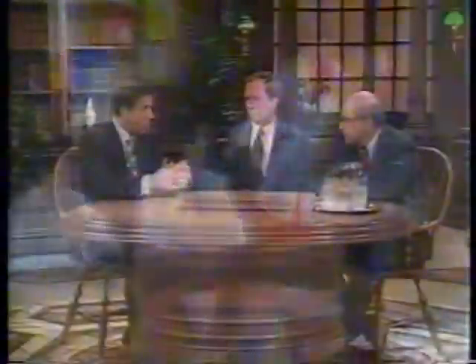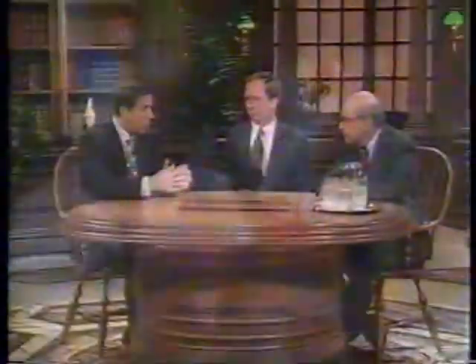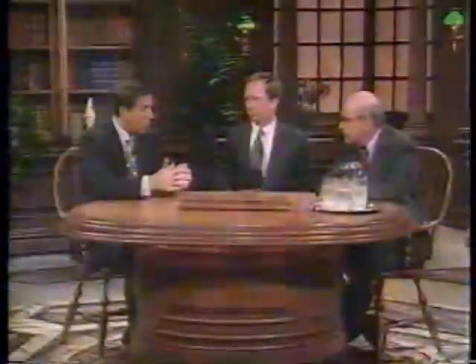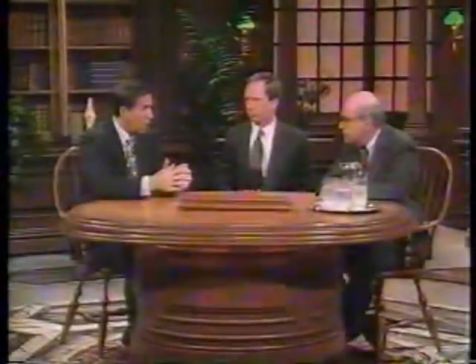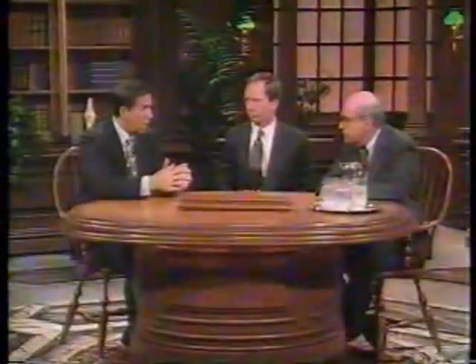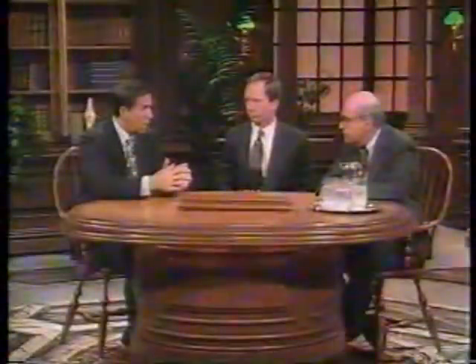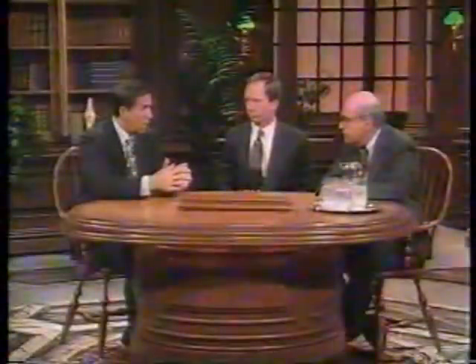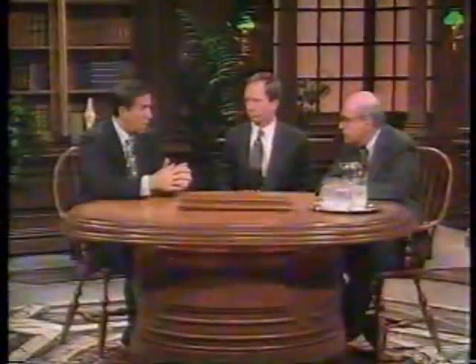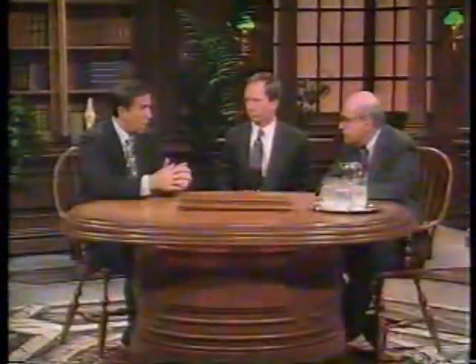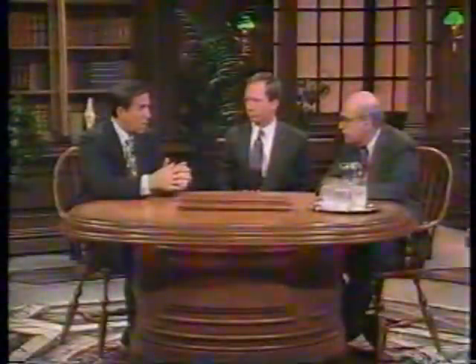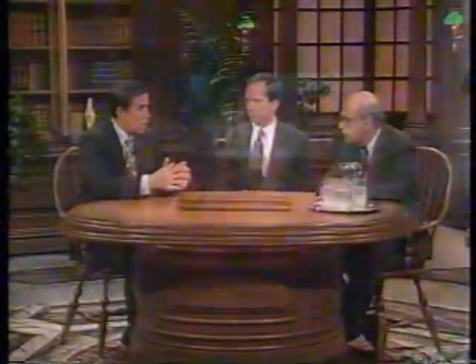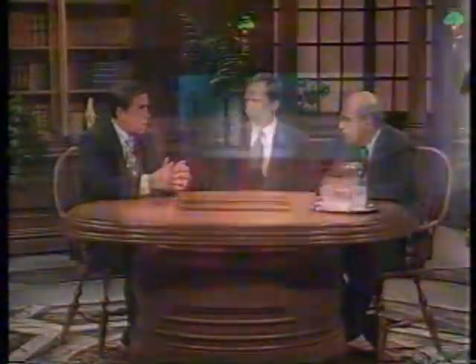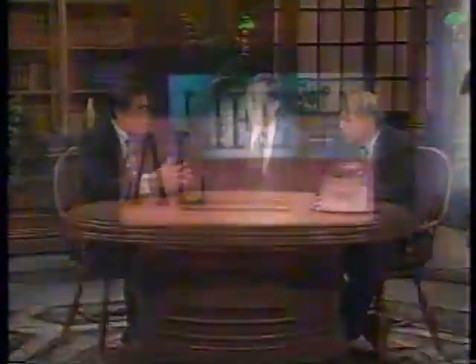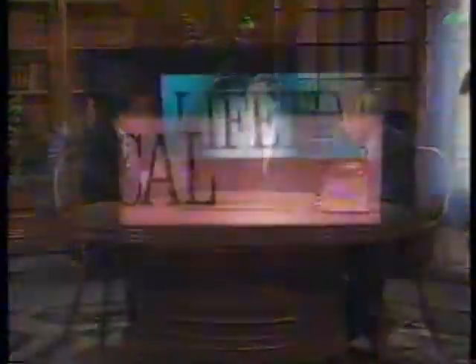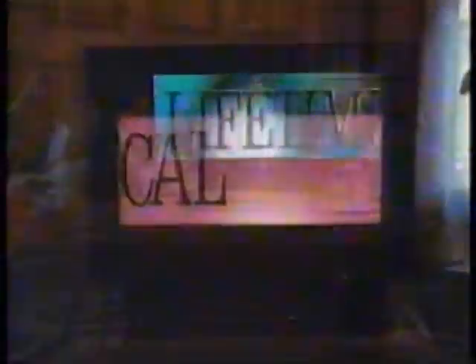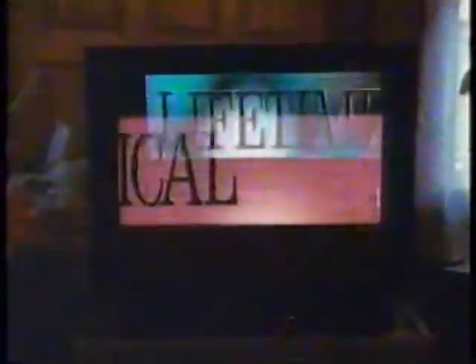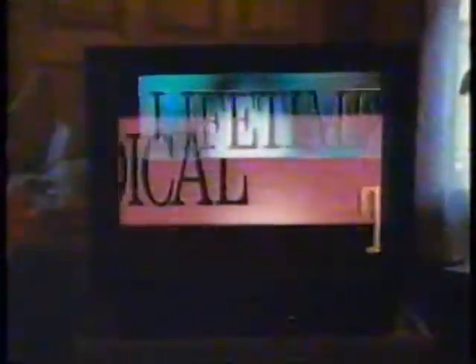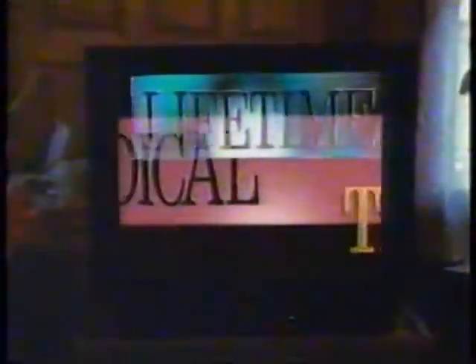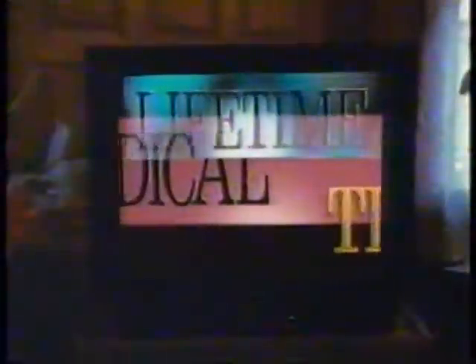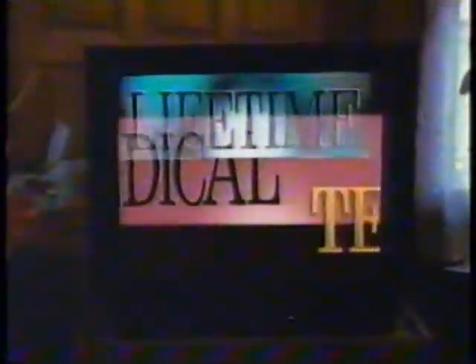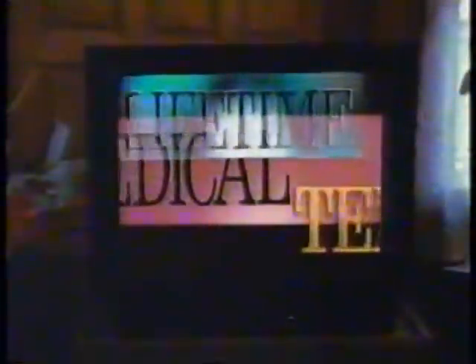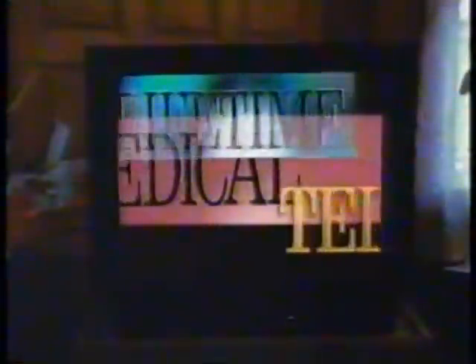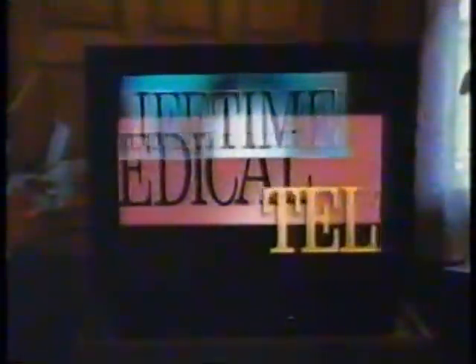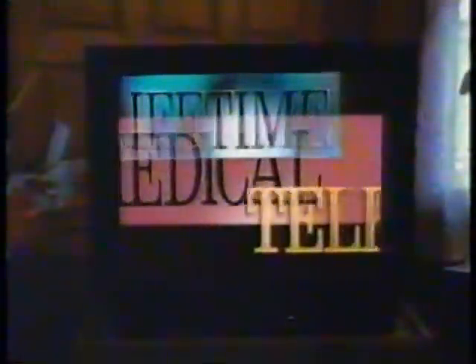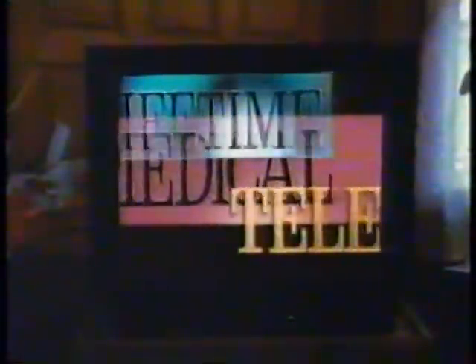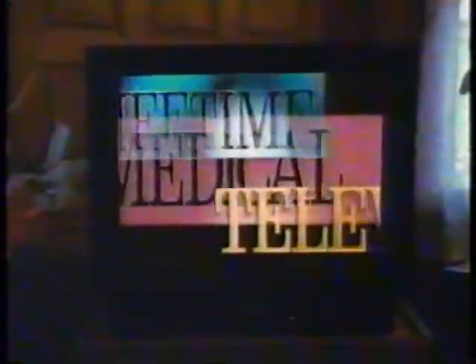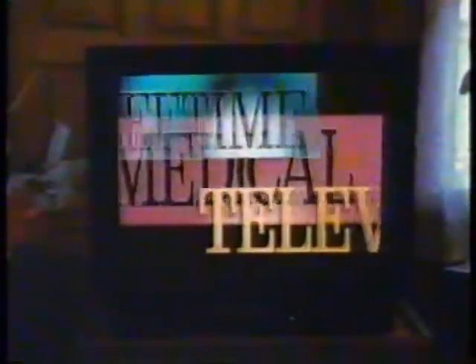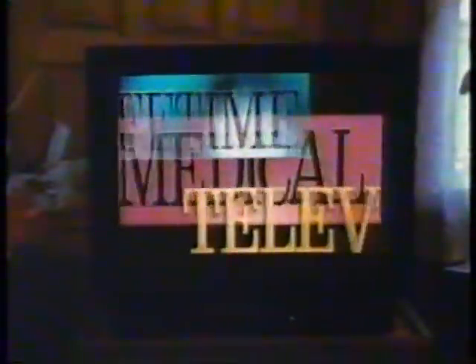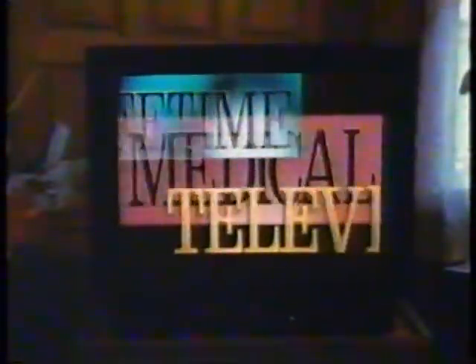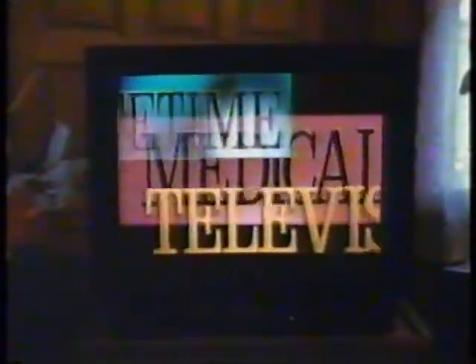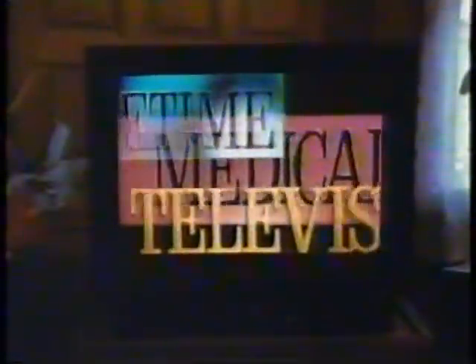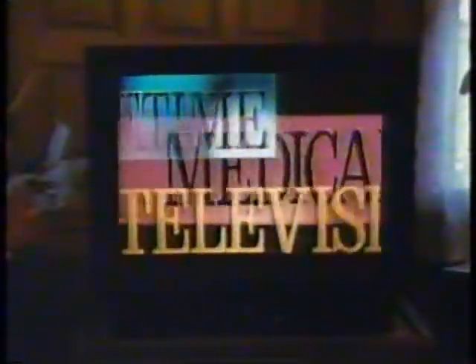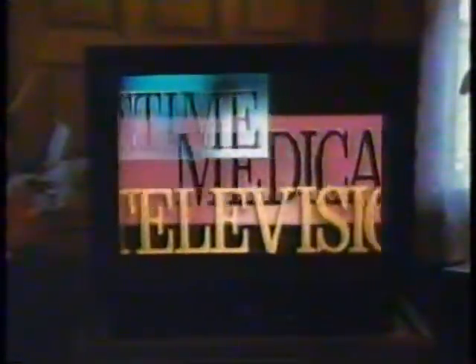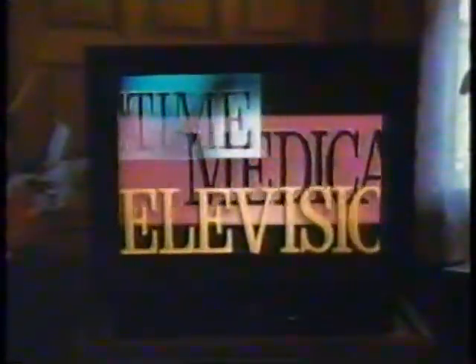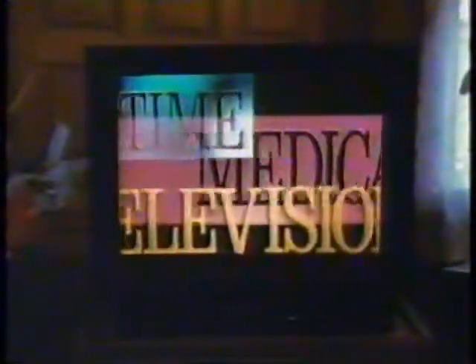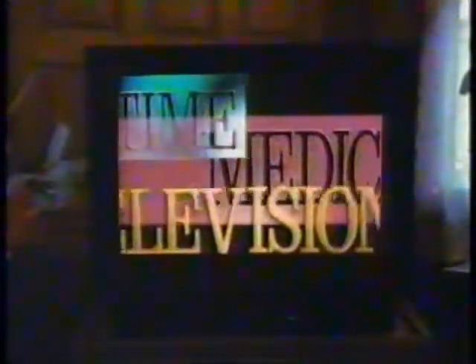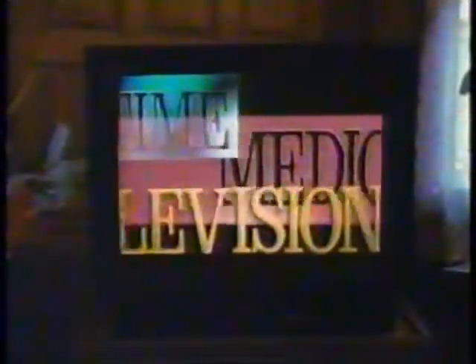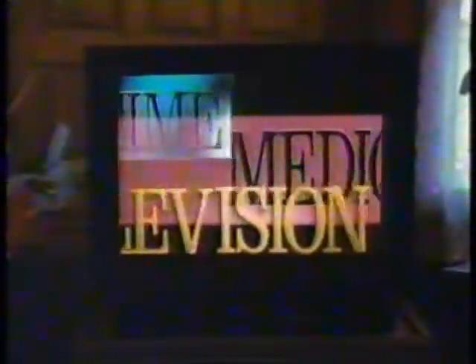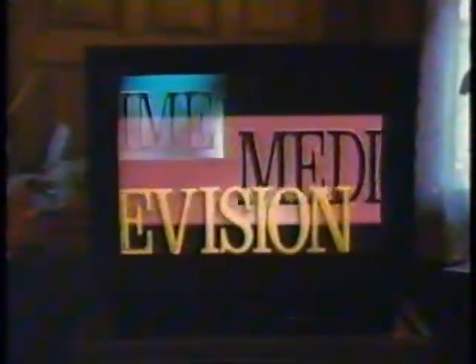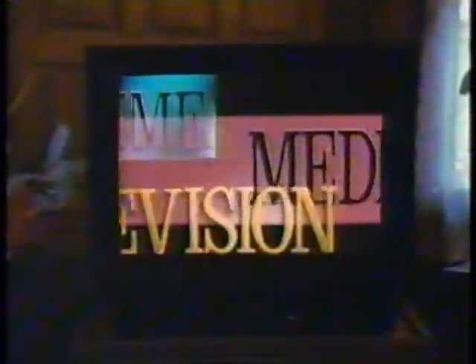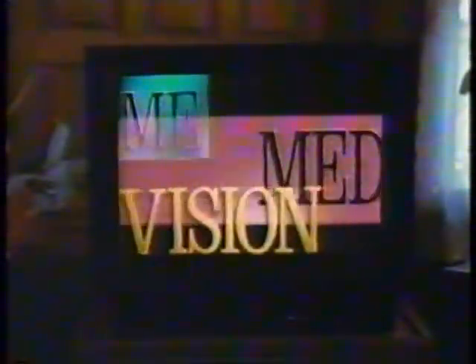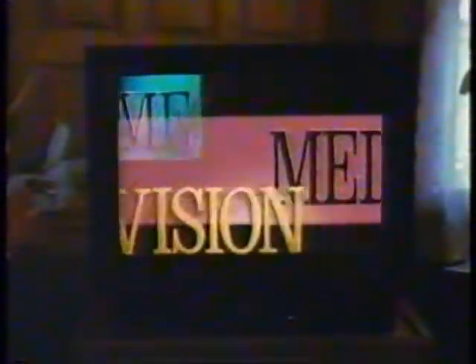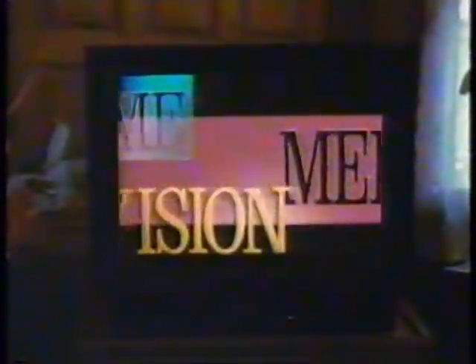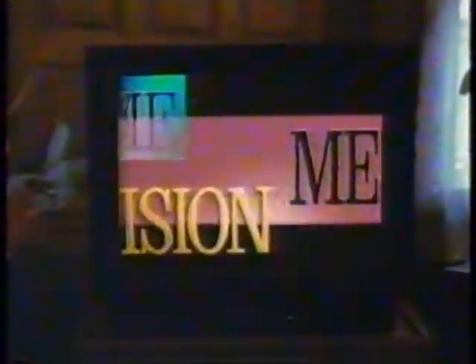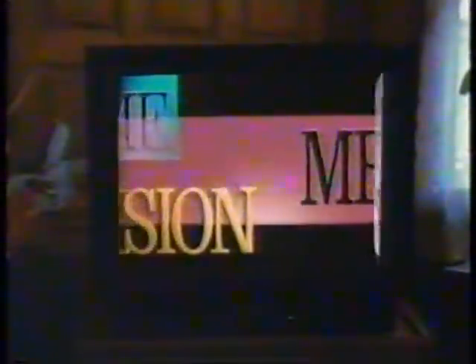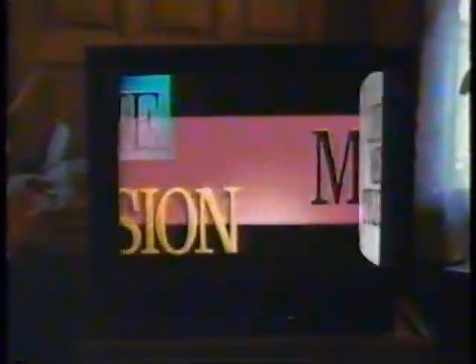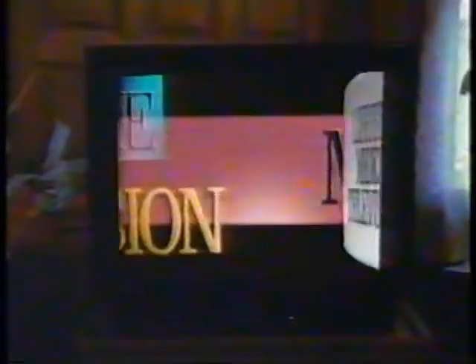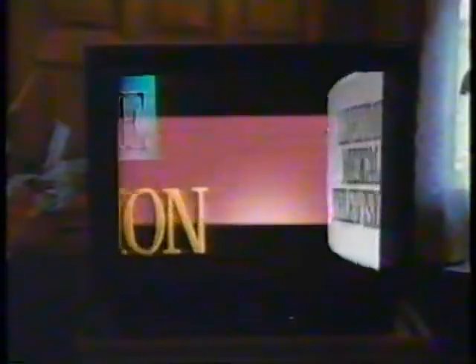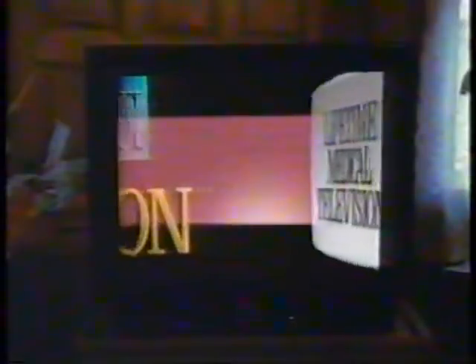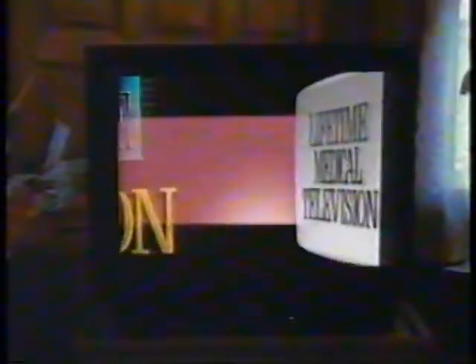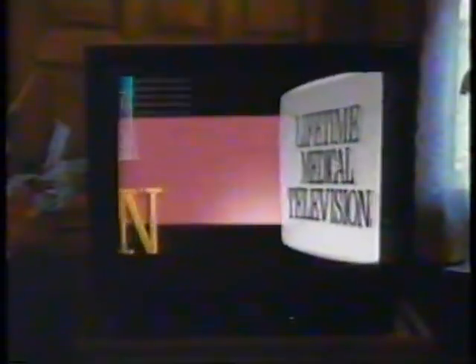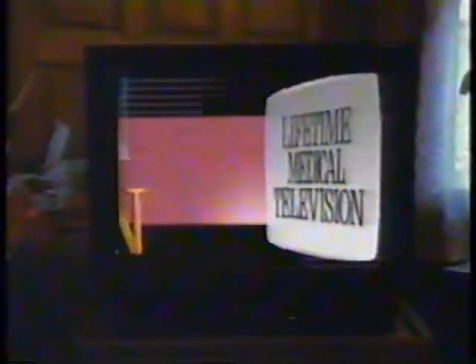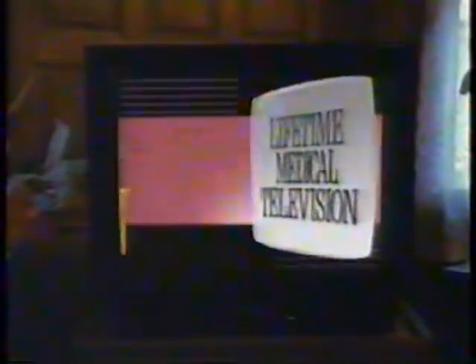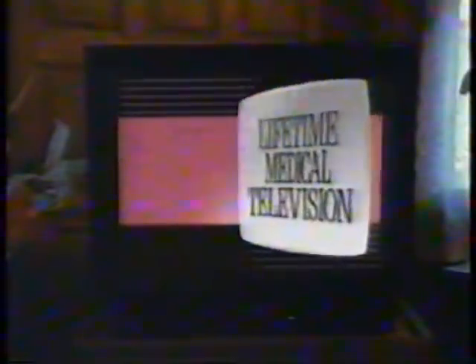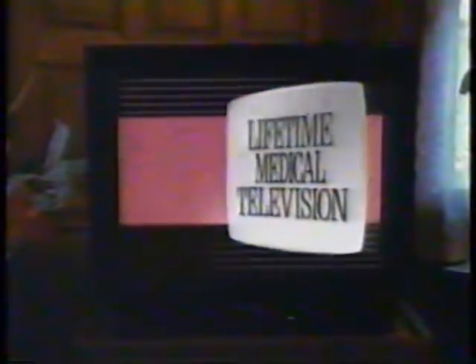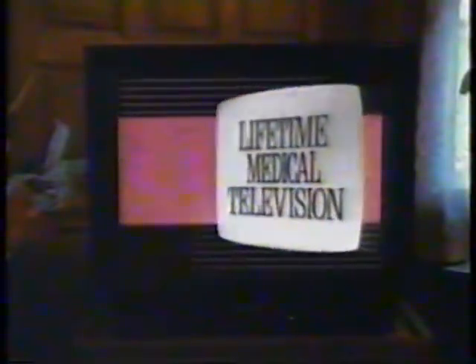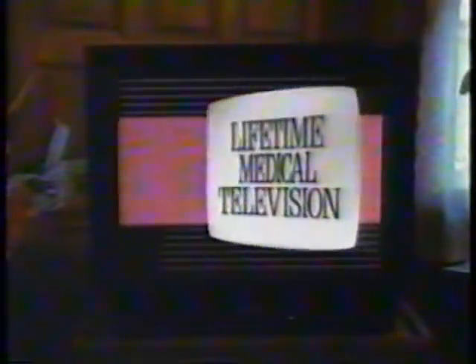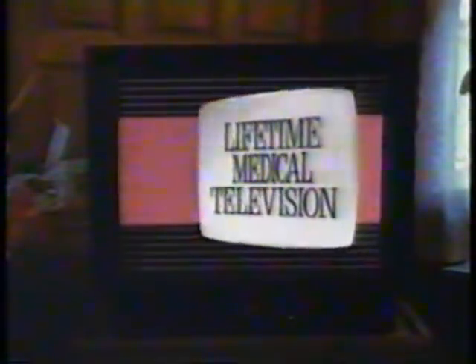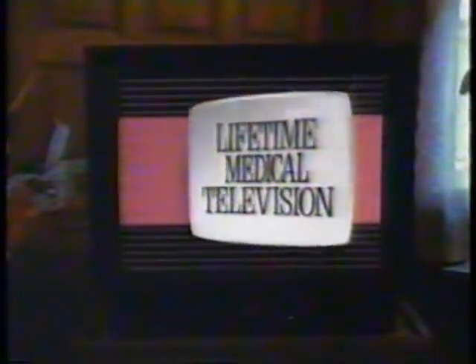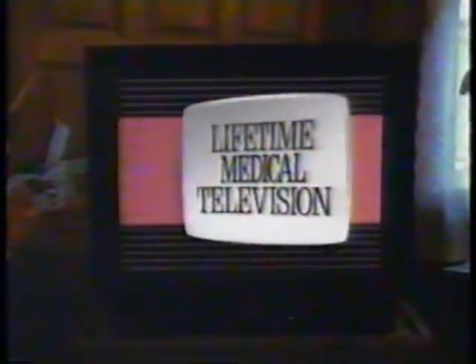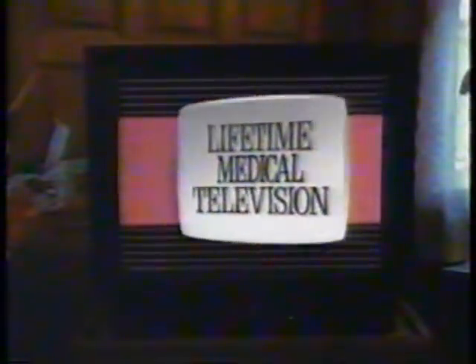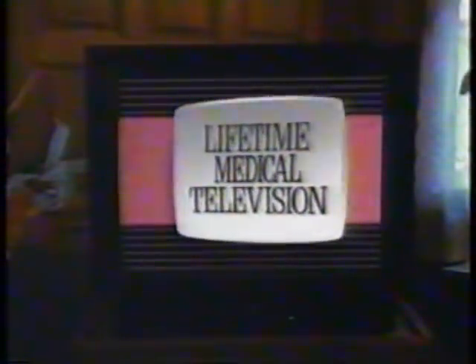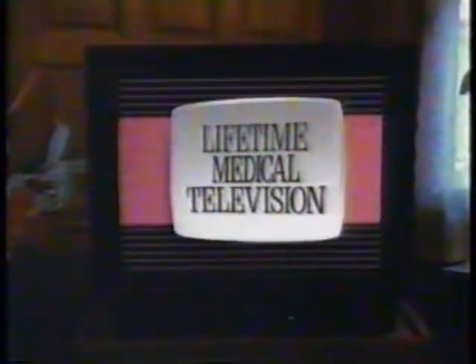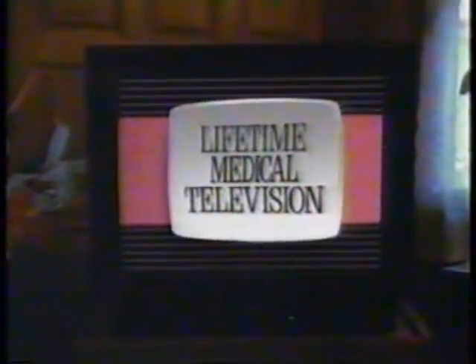Internal Medicine Update on Lifetime Medical Television — we bring medical information to life.